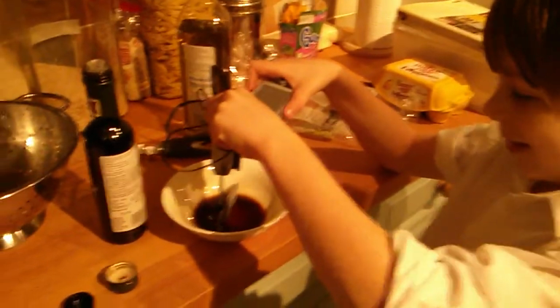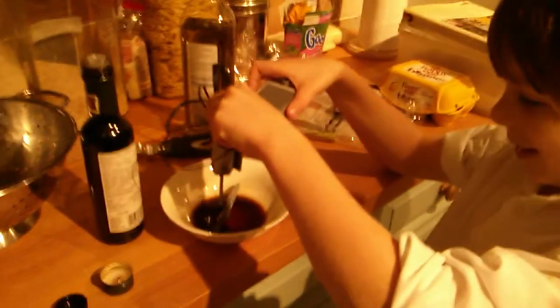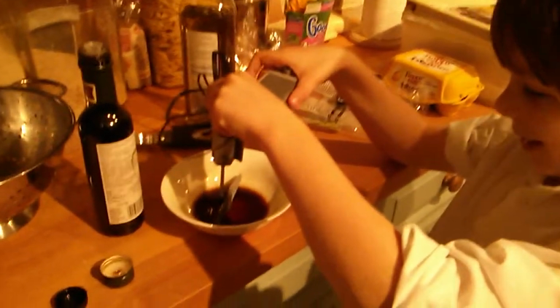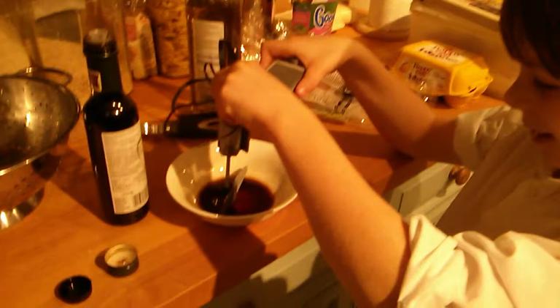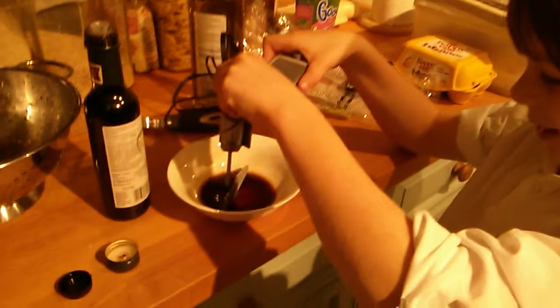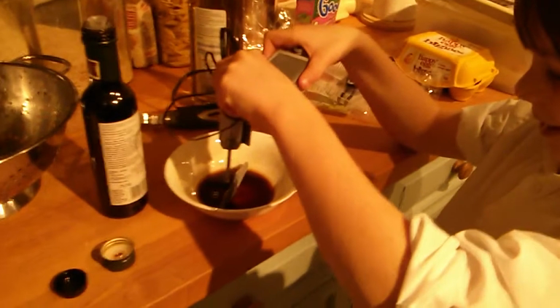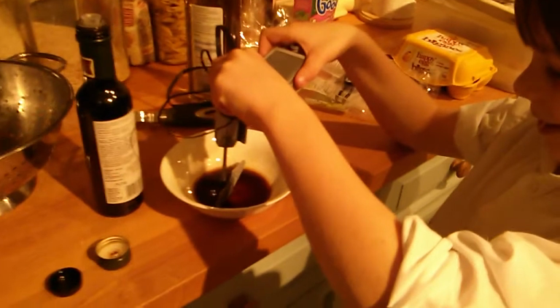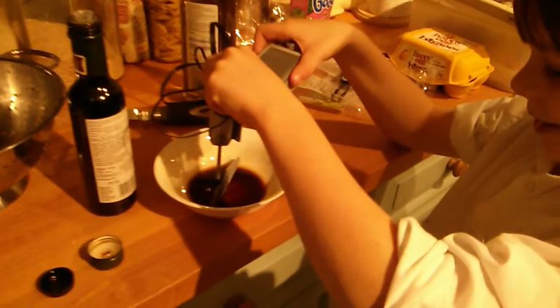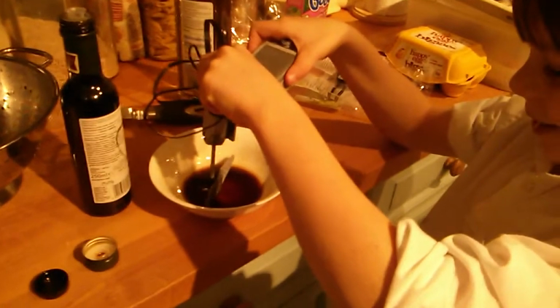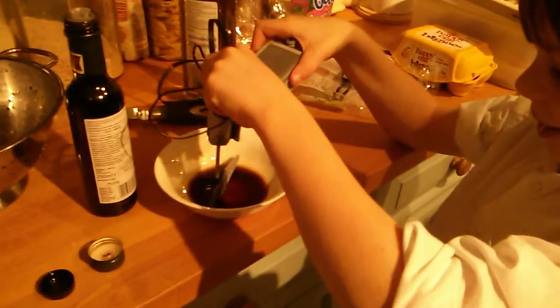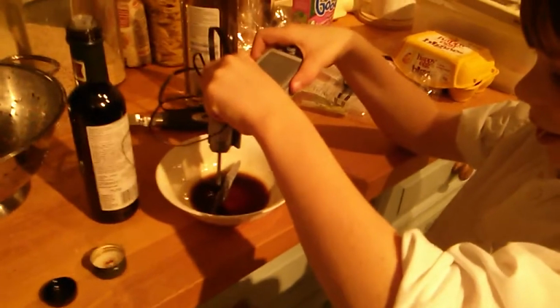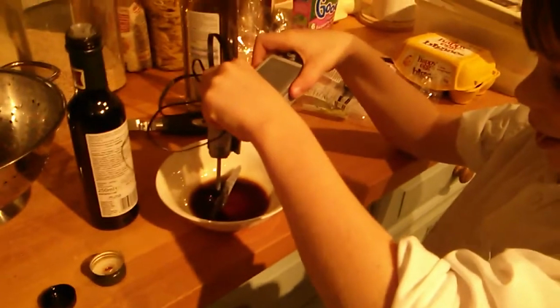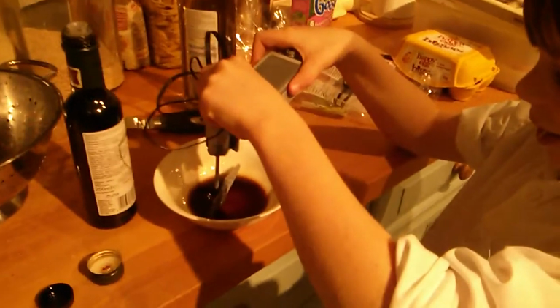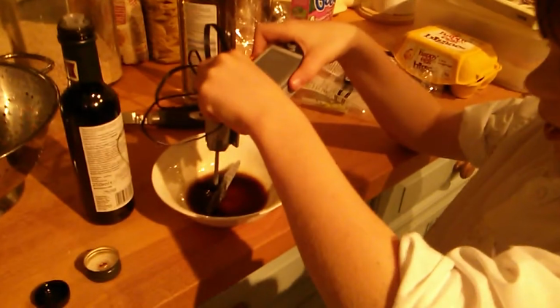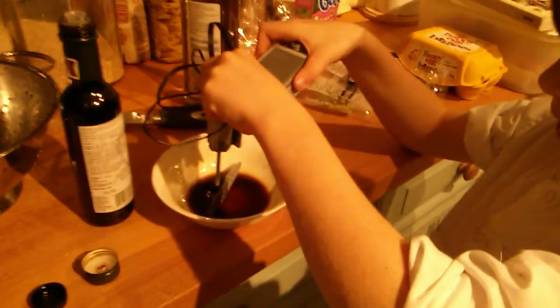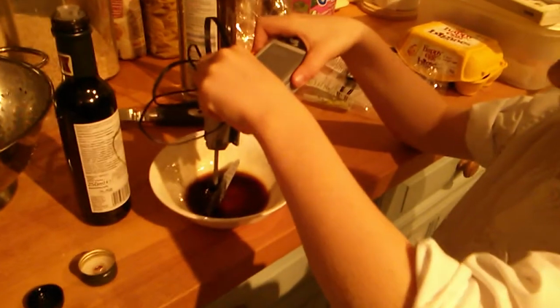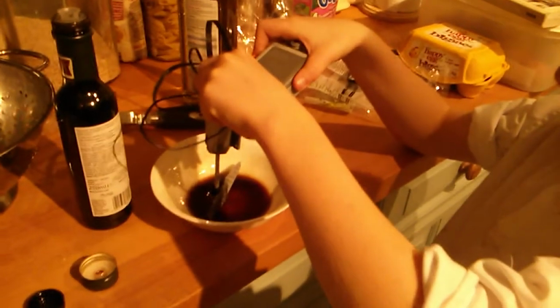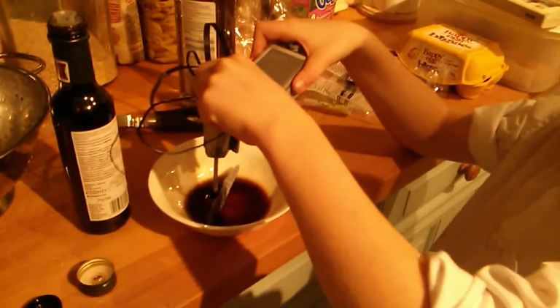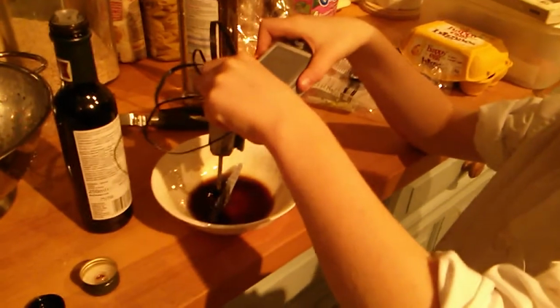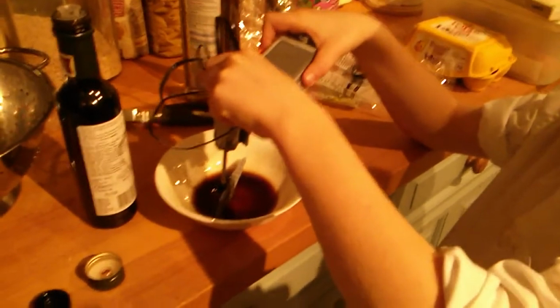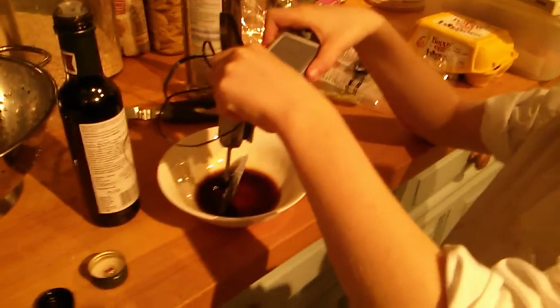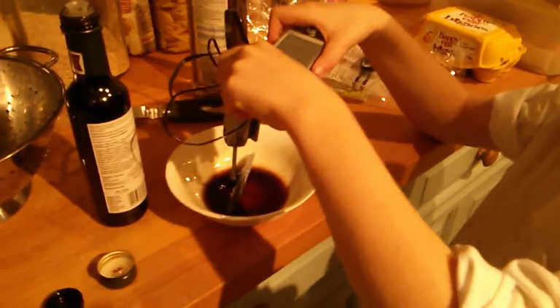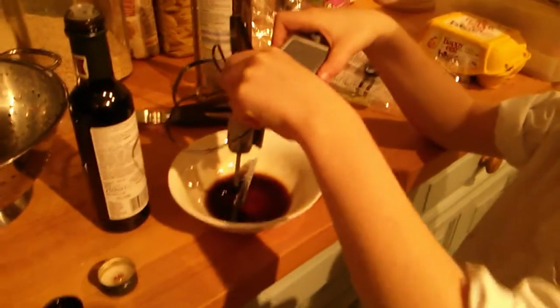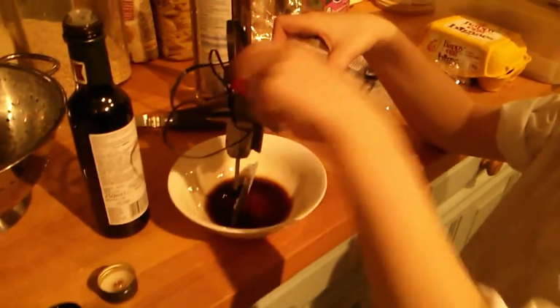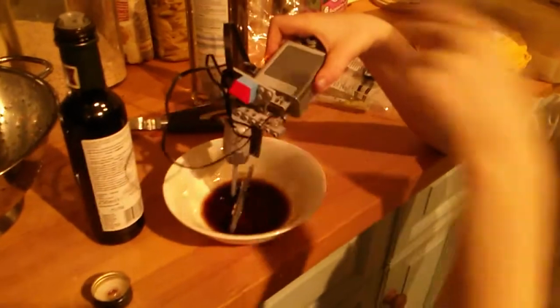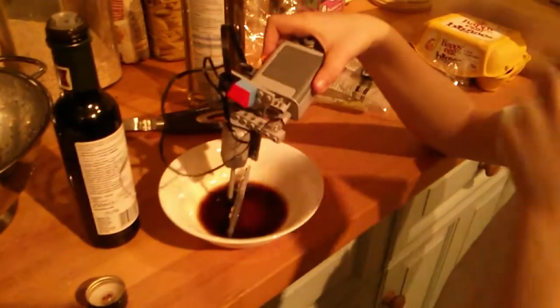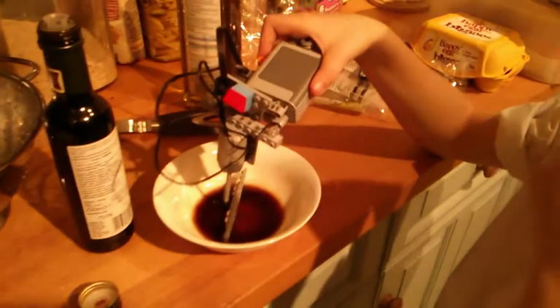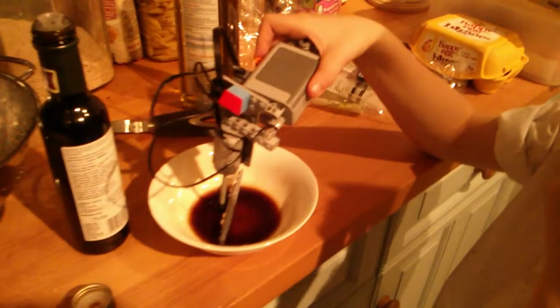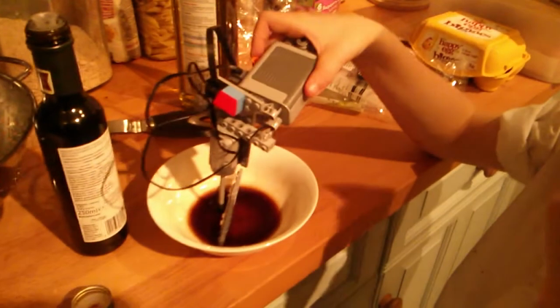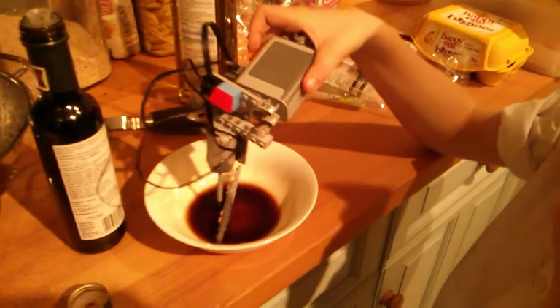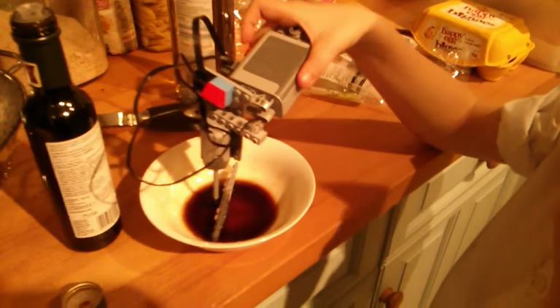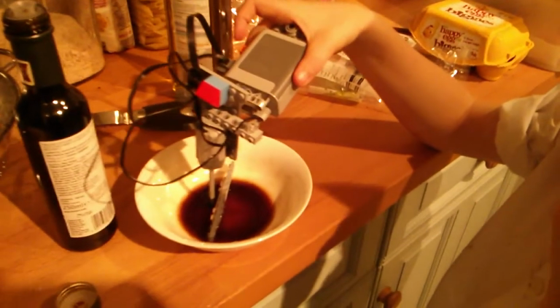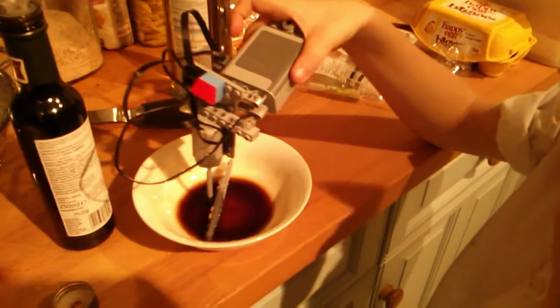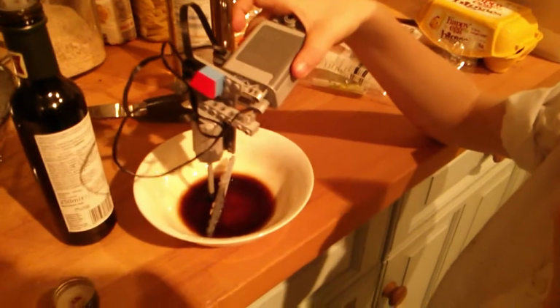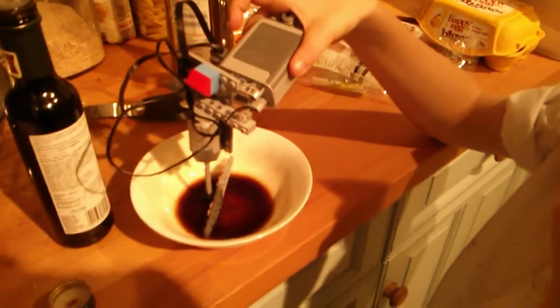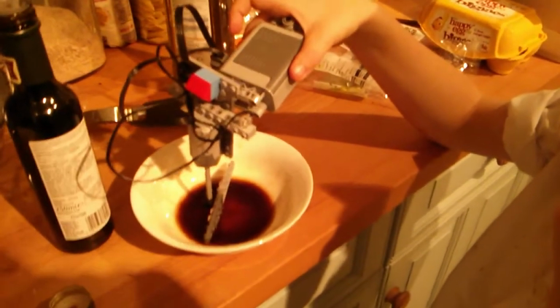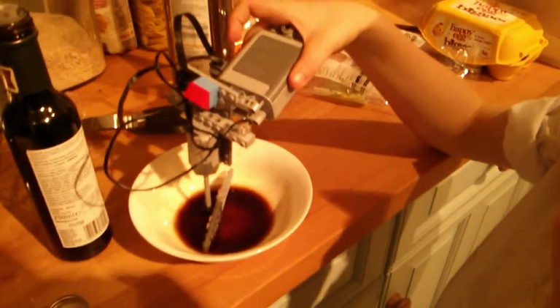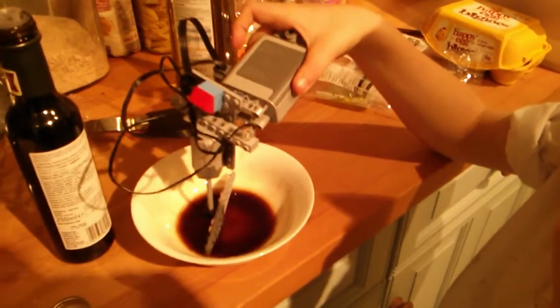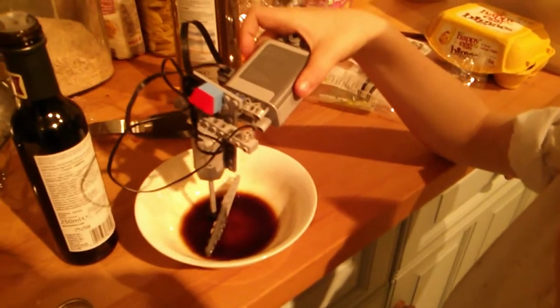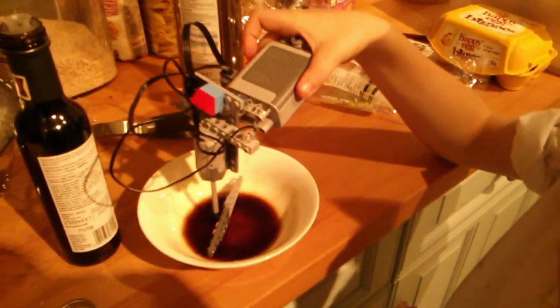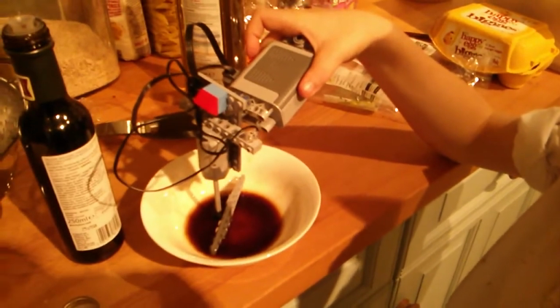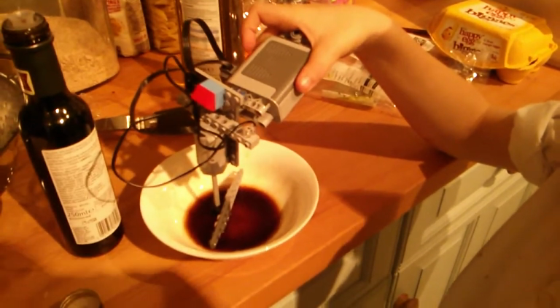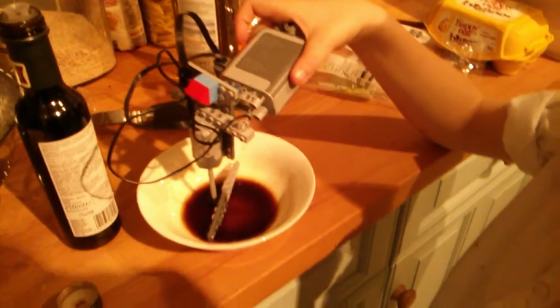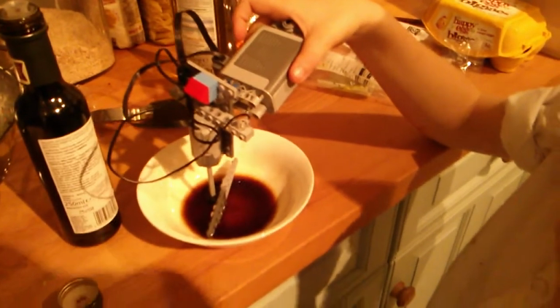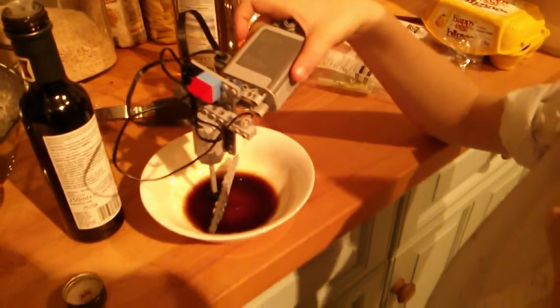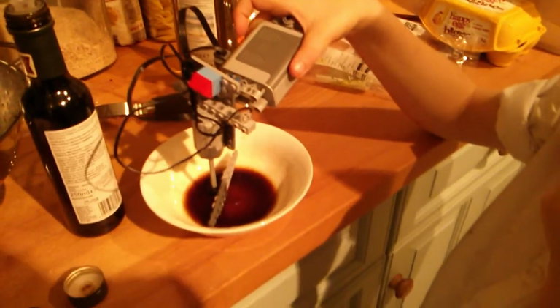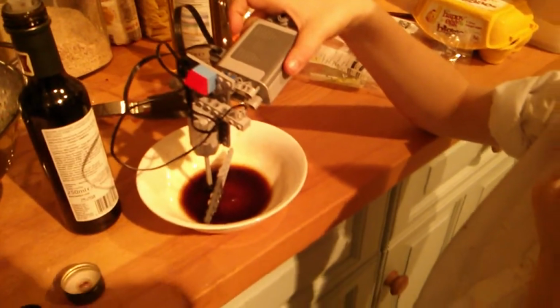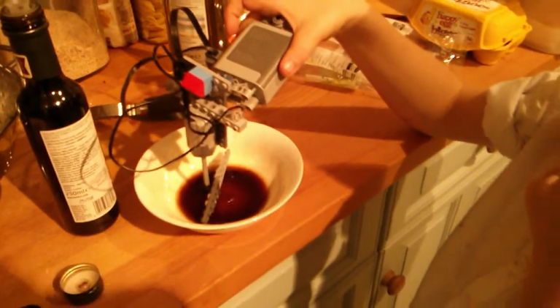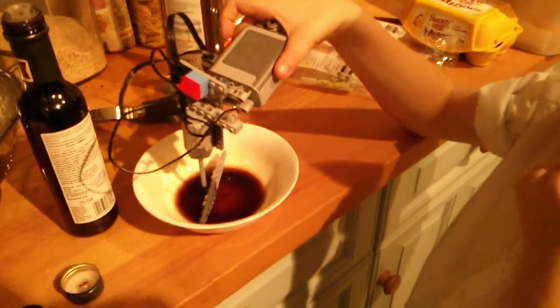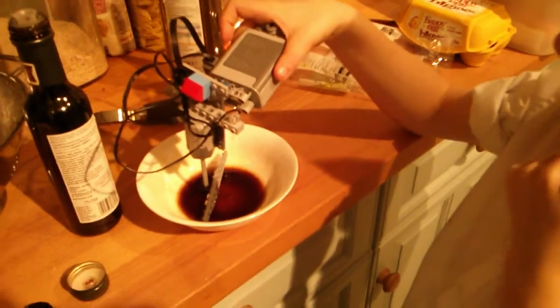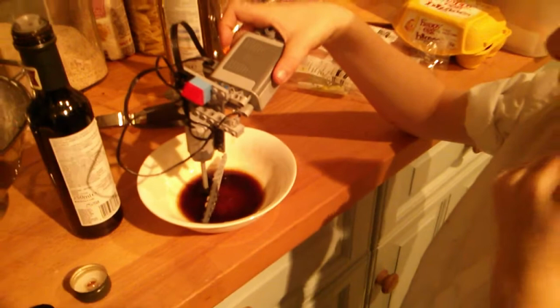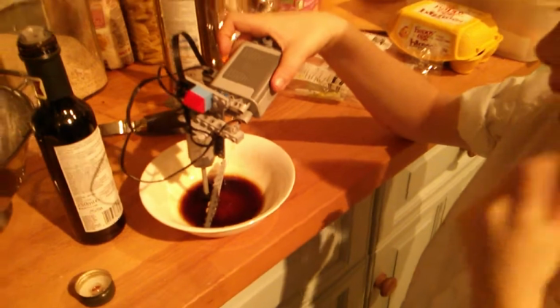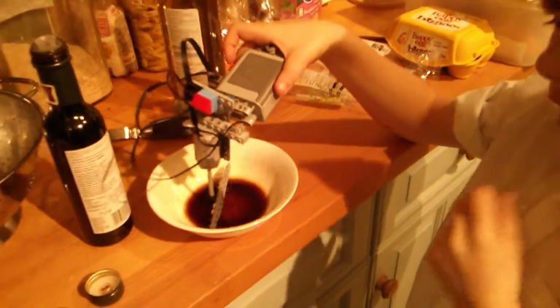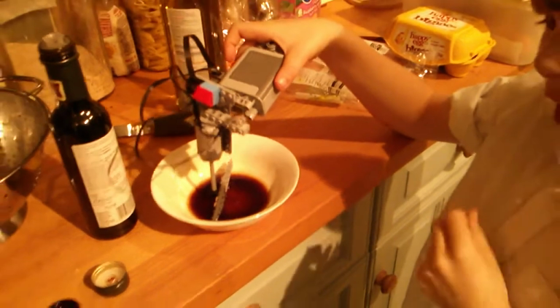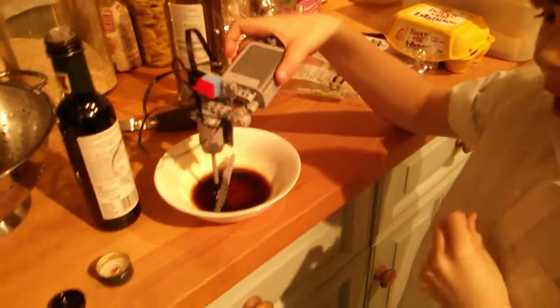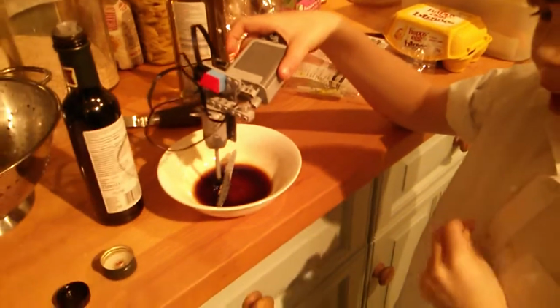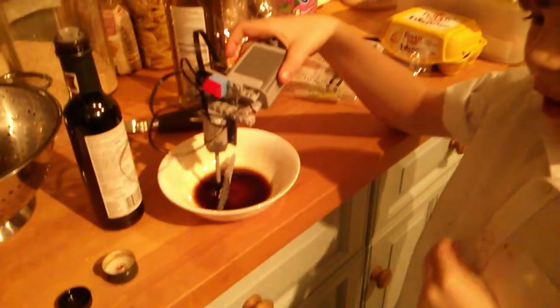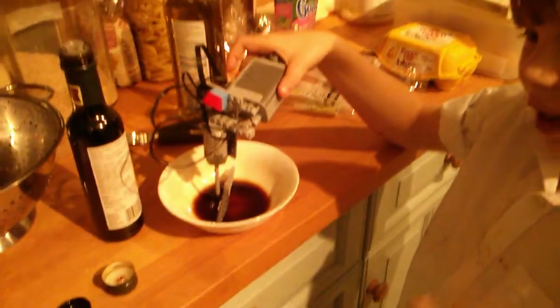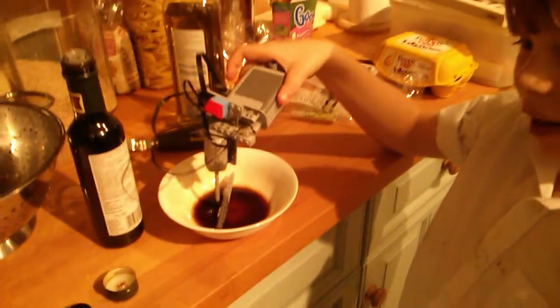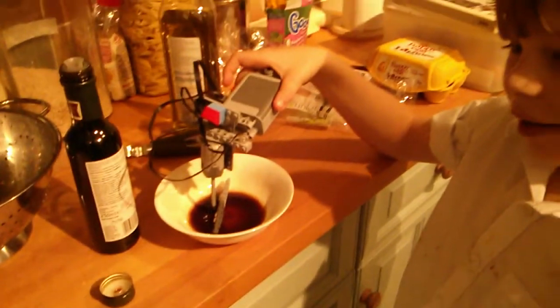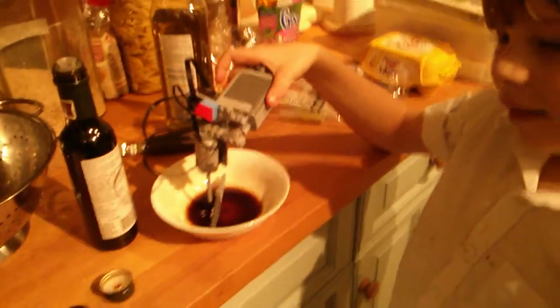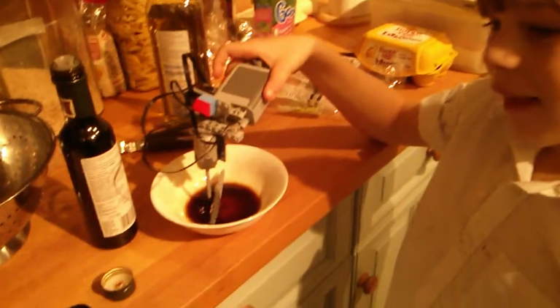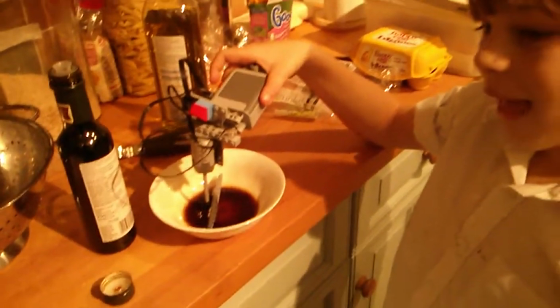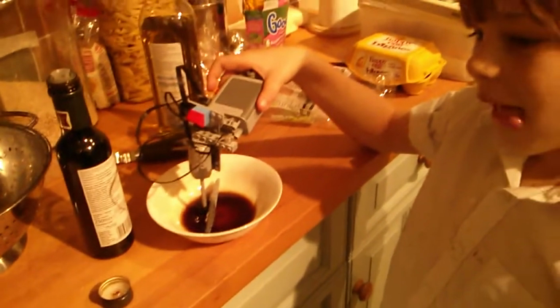A whisk. And what are you whisking? It's balsamic vinegar.